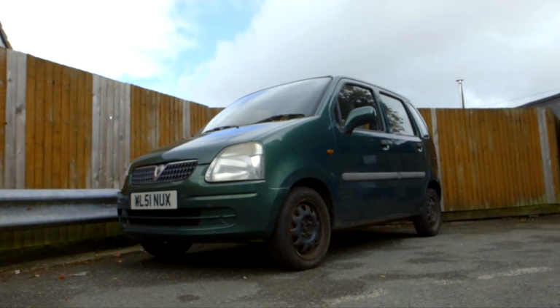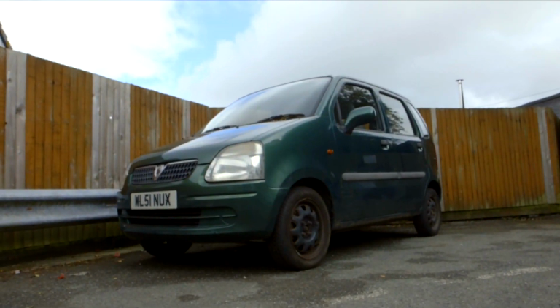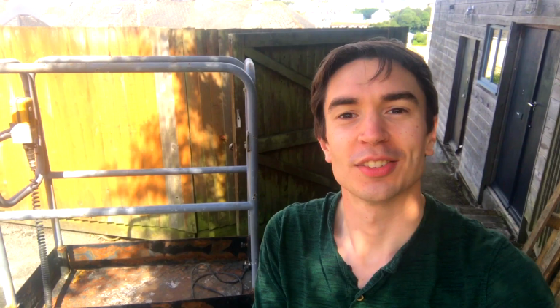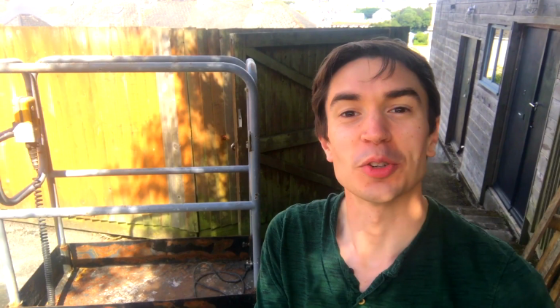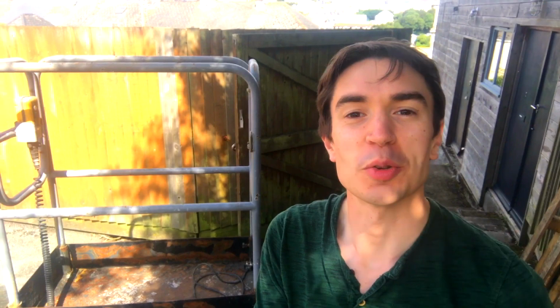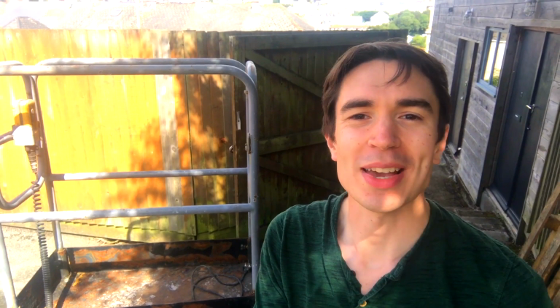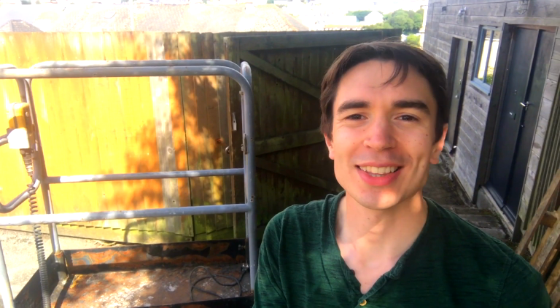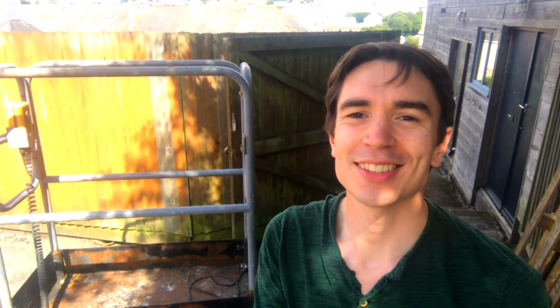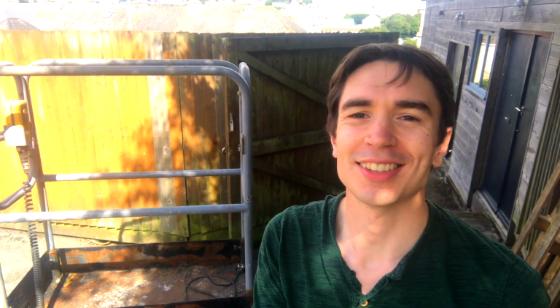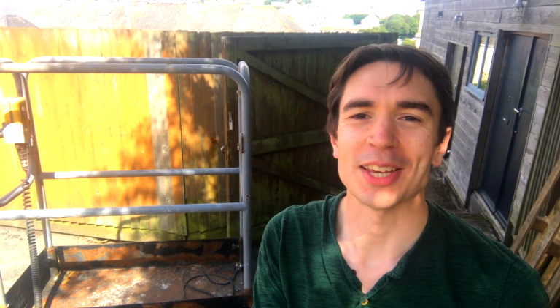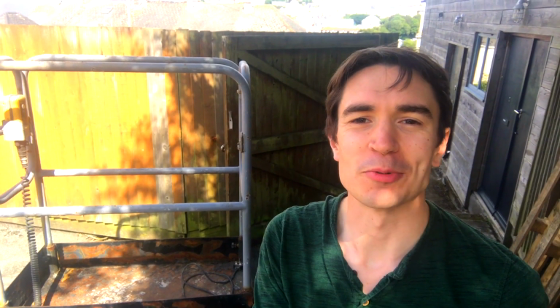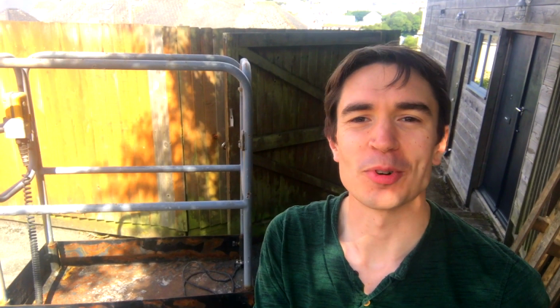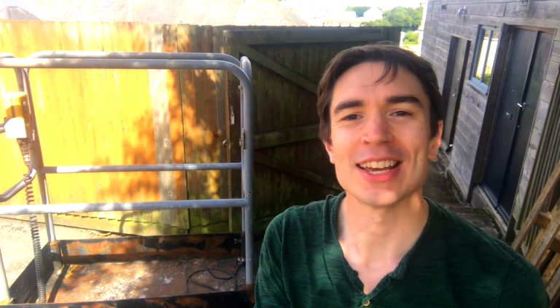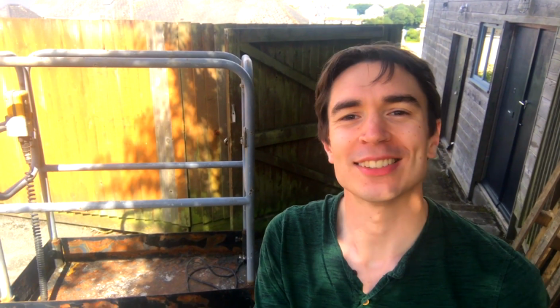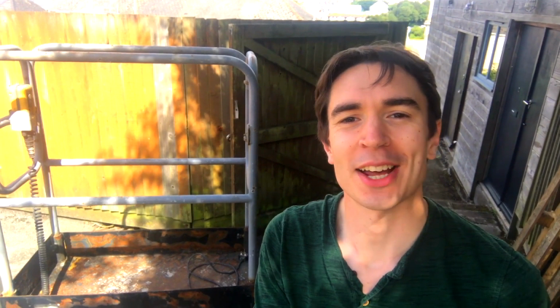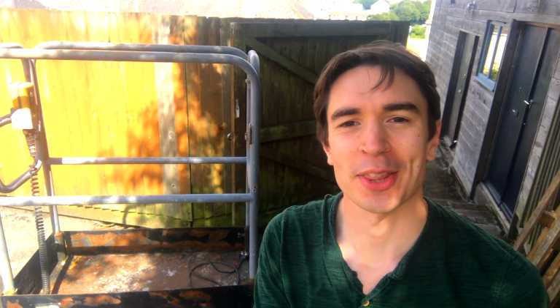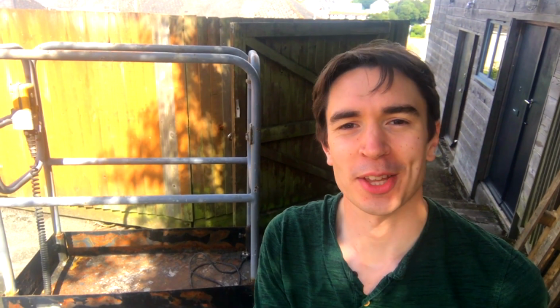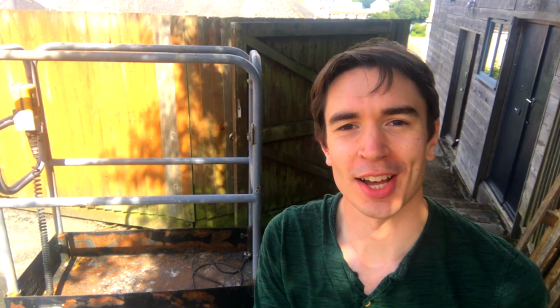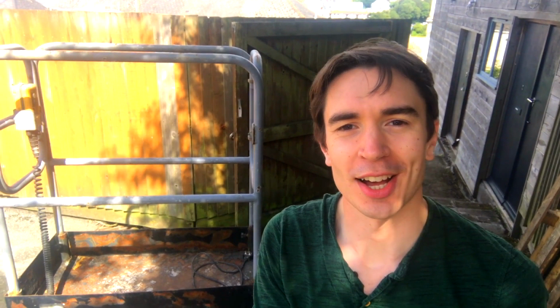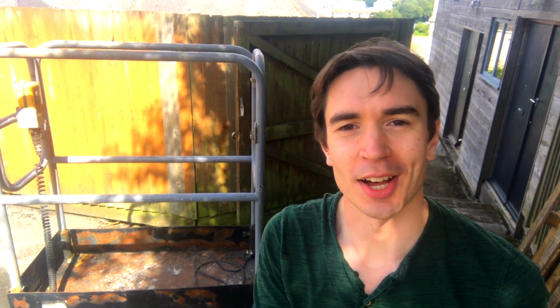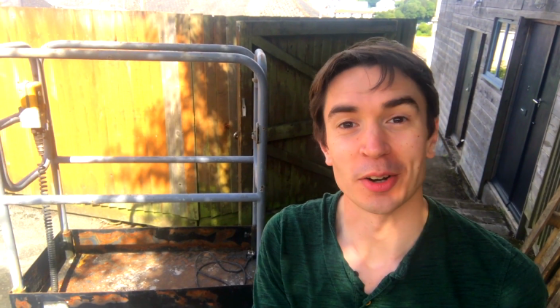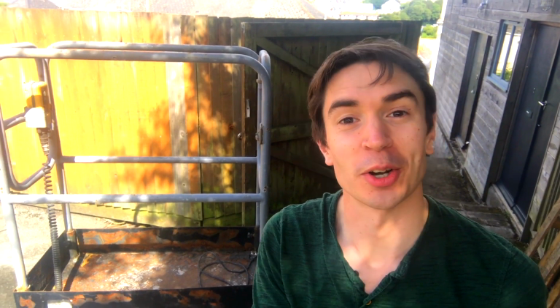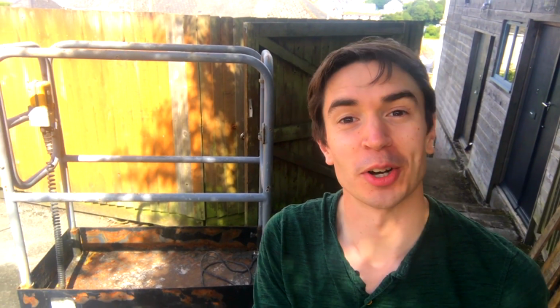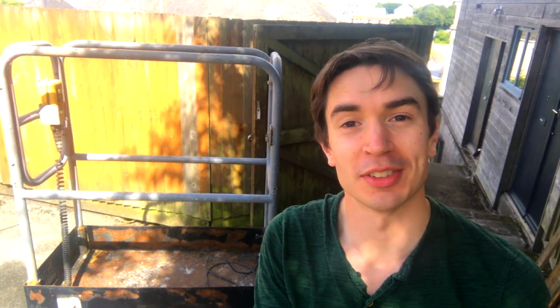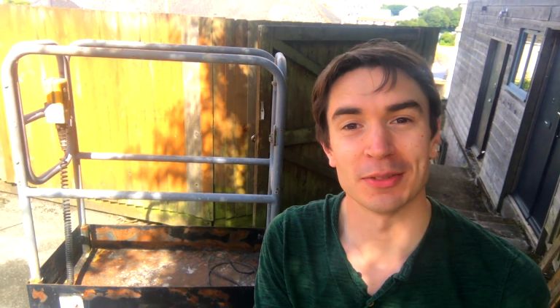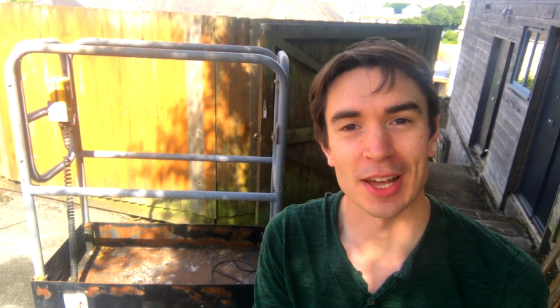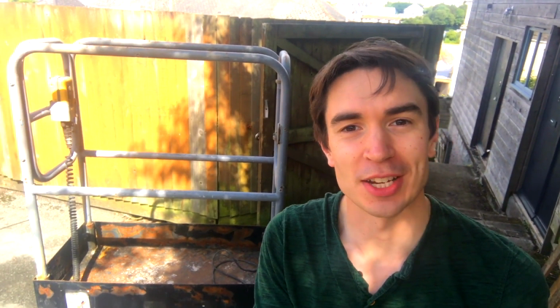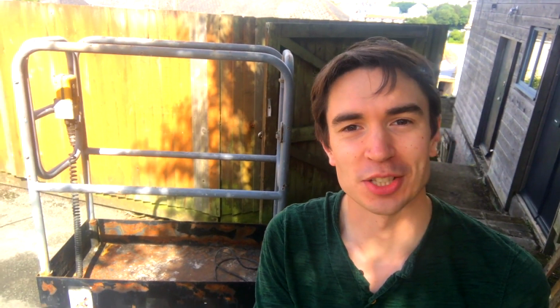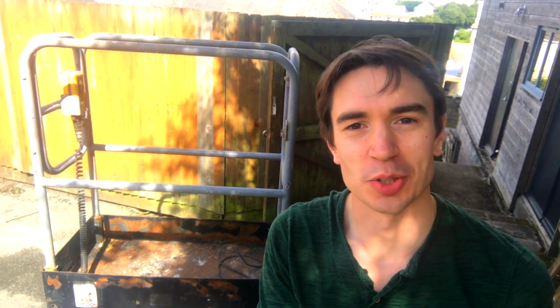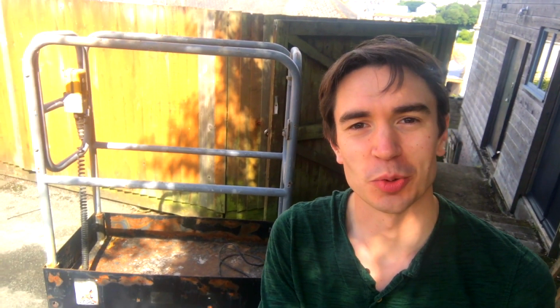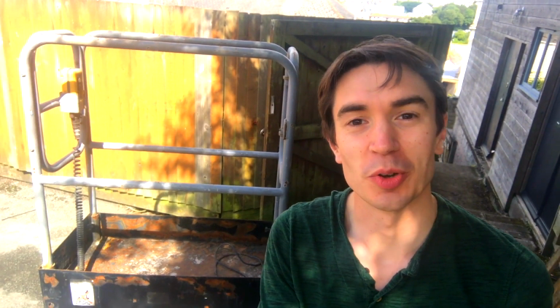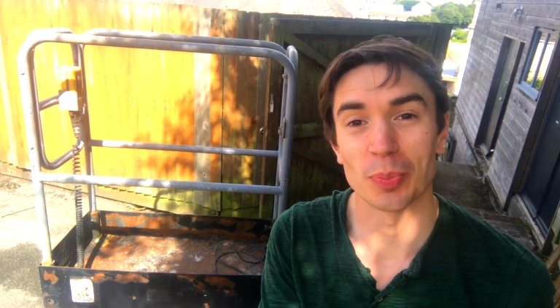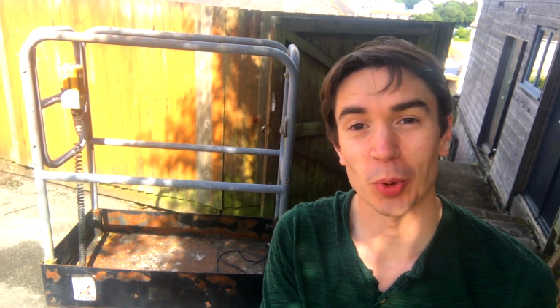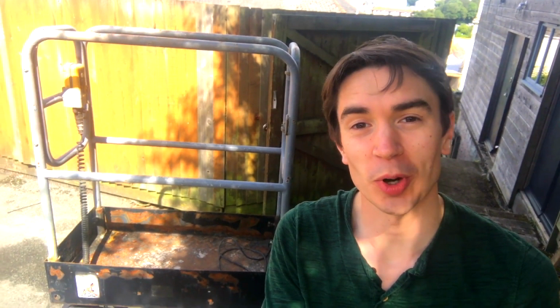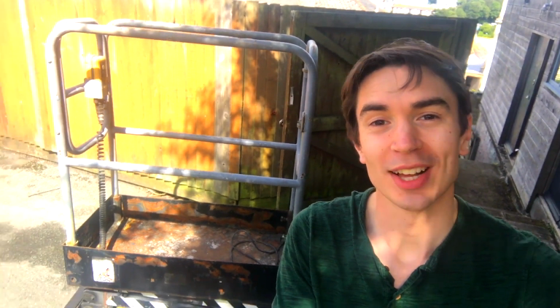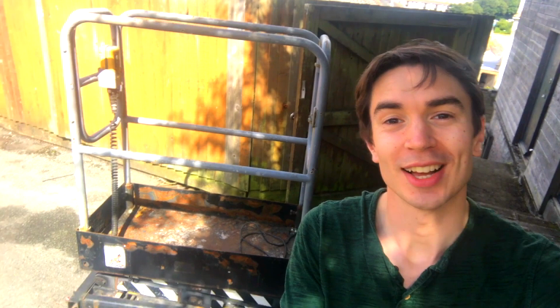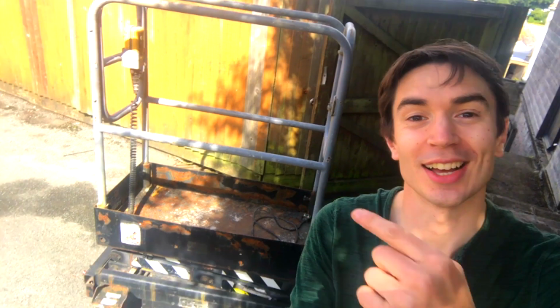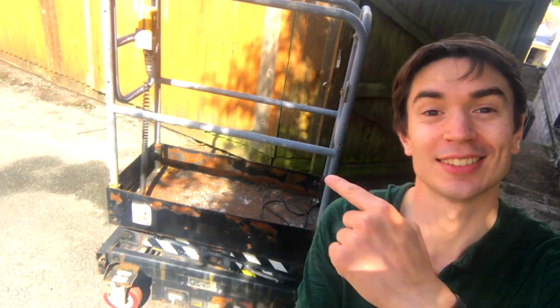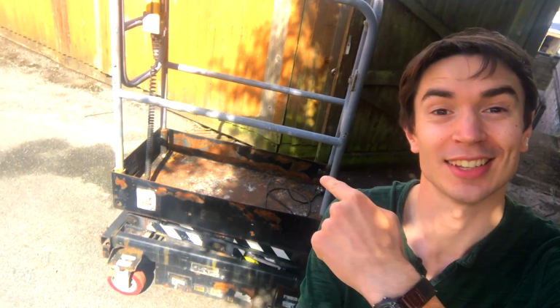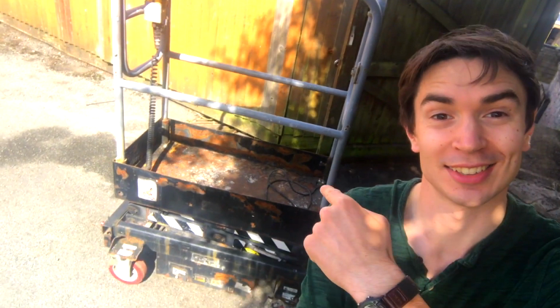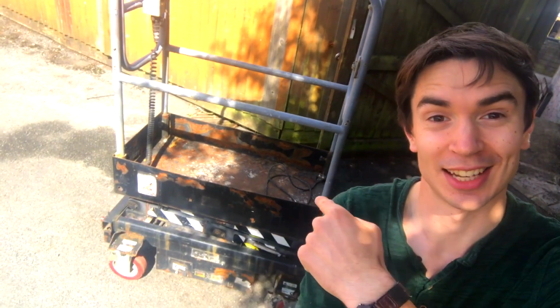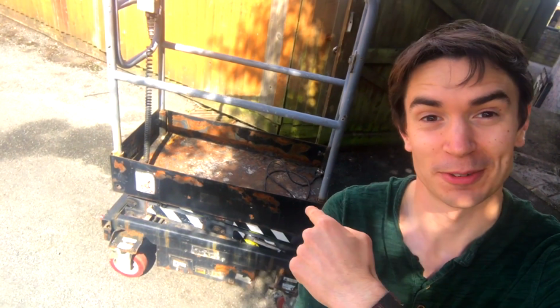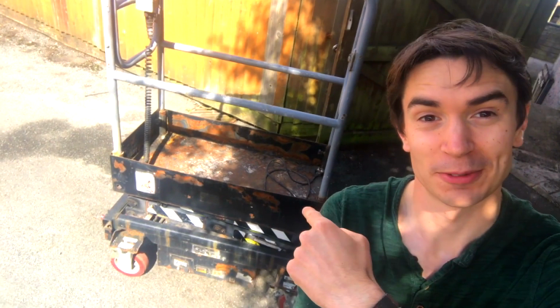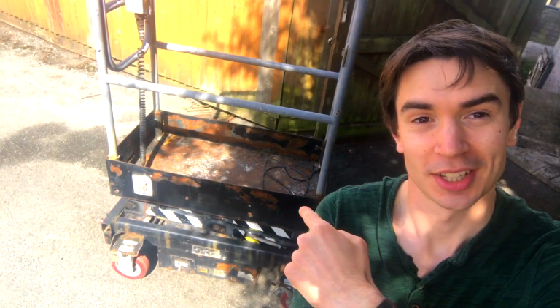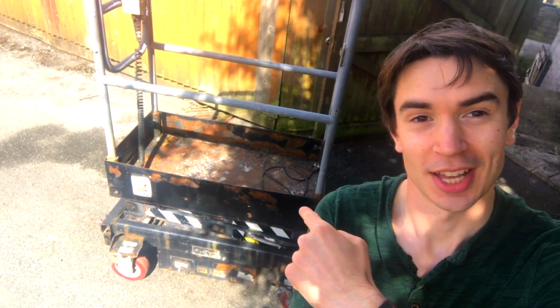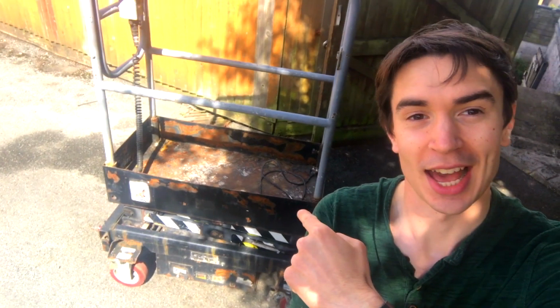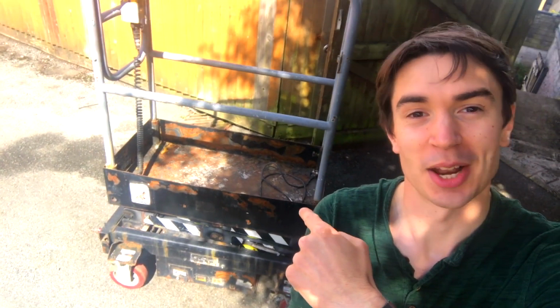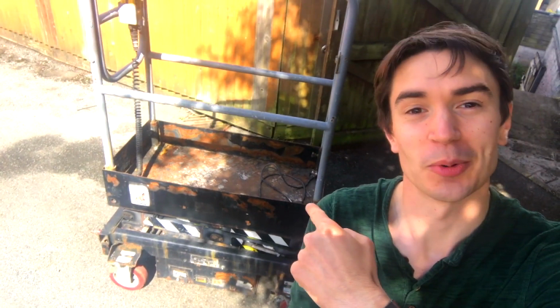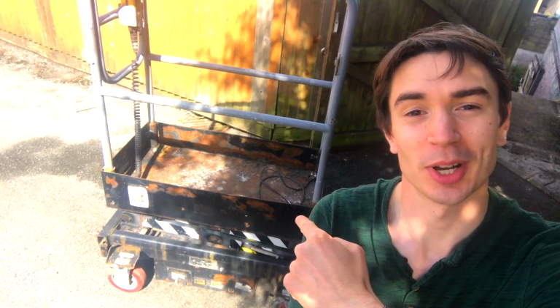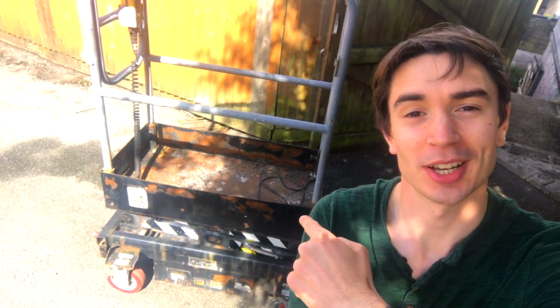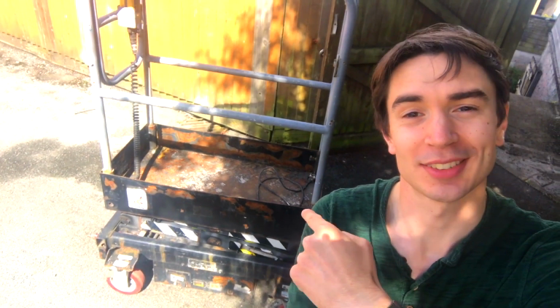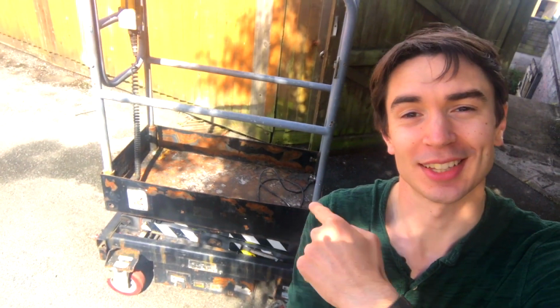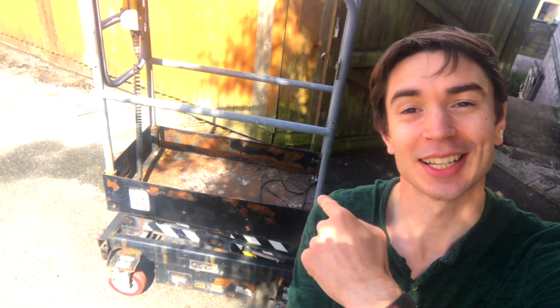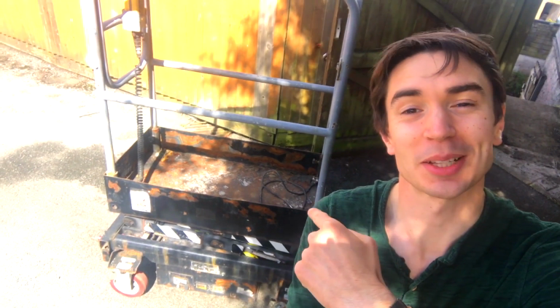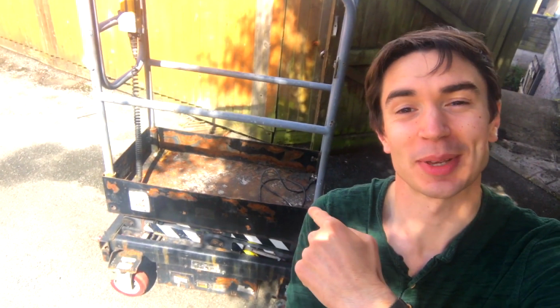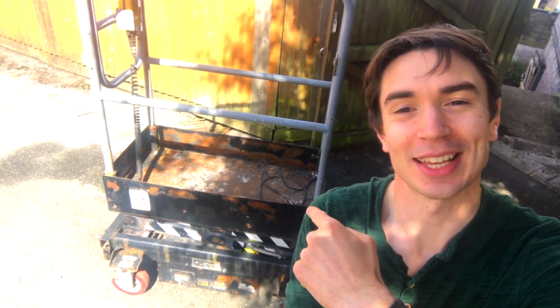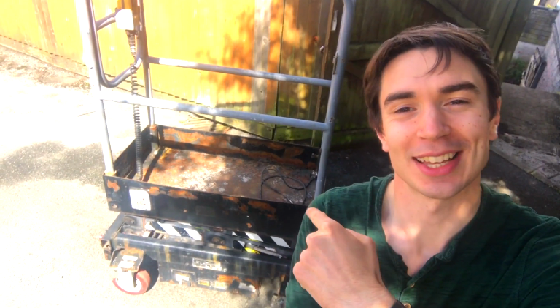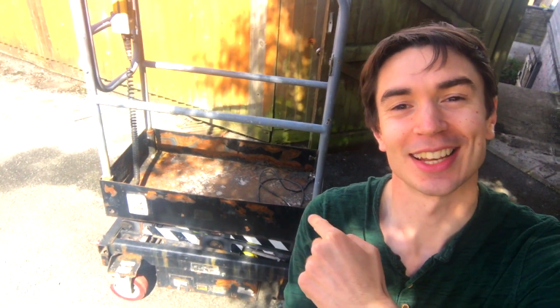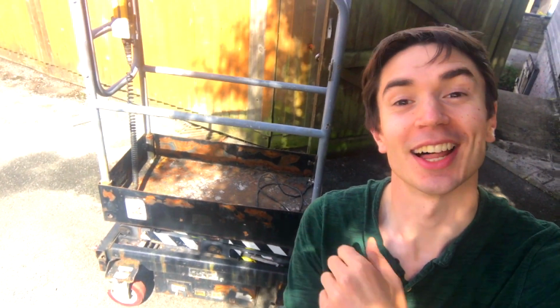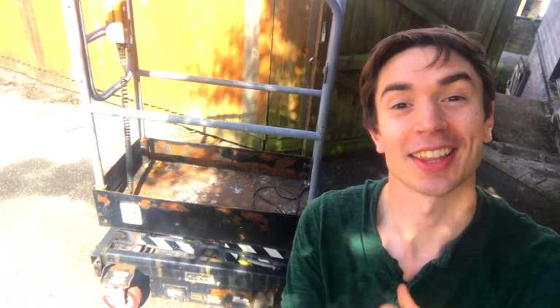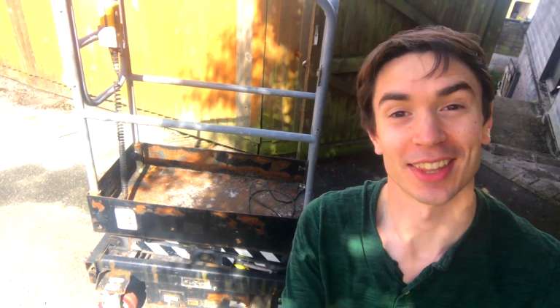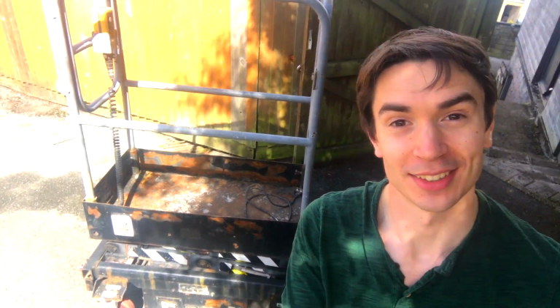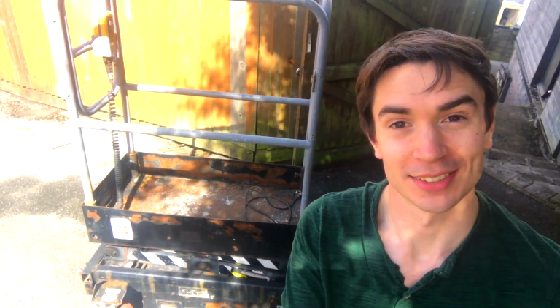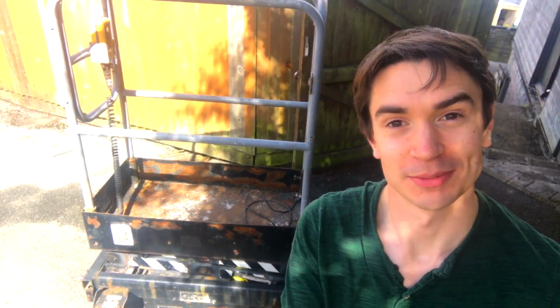To make the seat raise out of the car on Conor's invention, we've bought a scissor lift and it works a little bit like this.